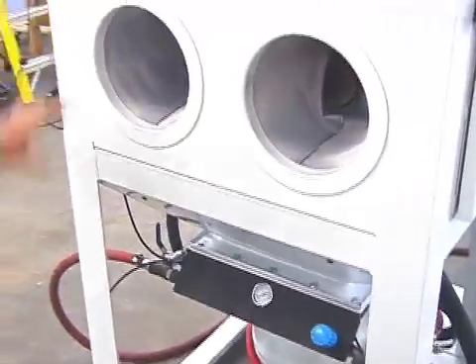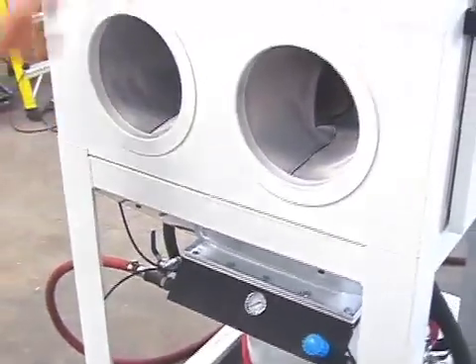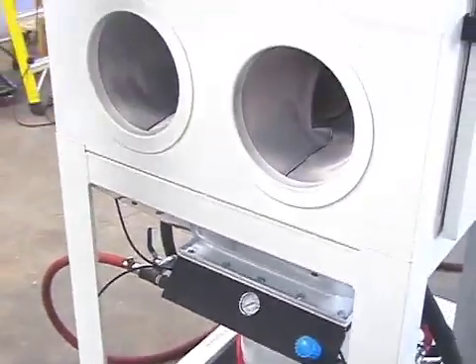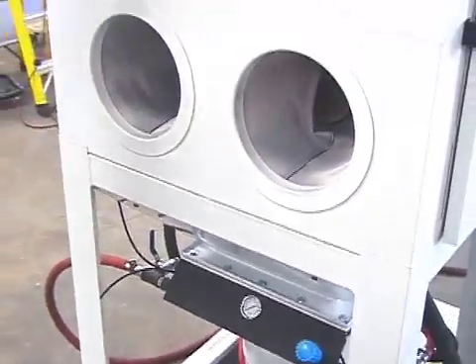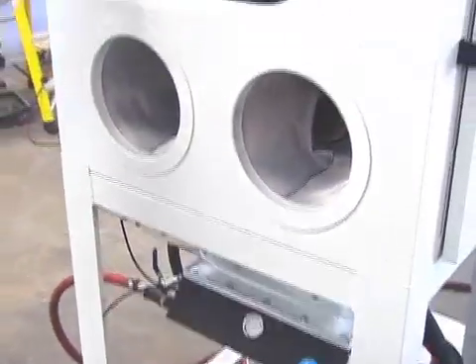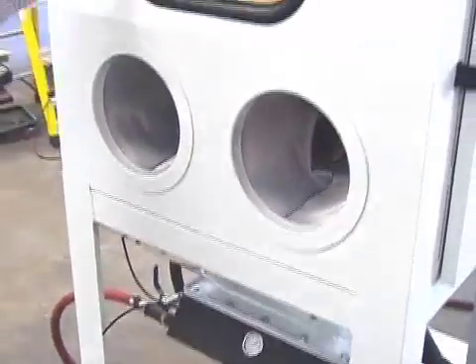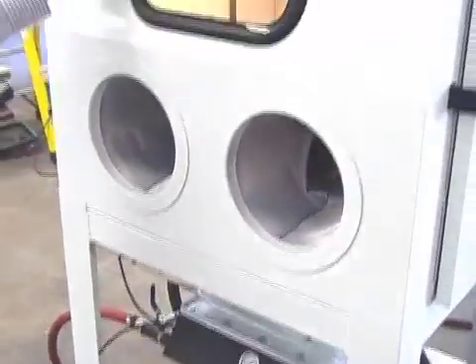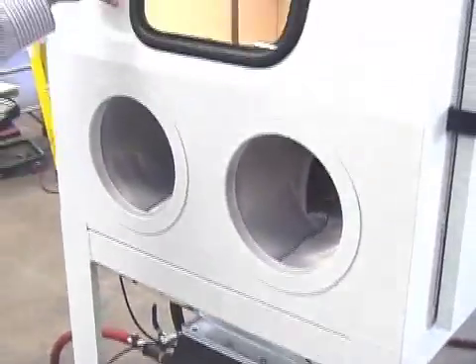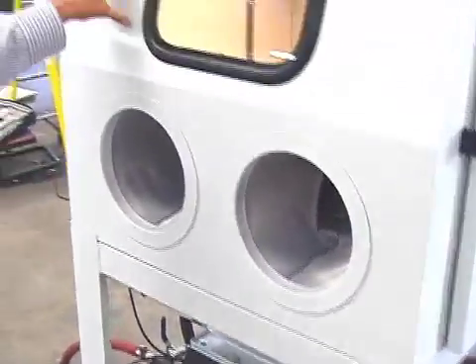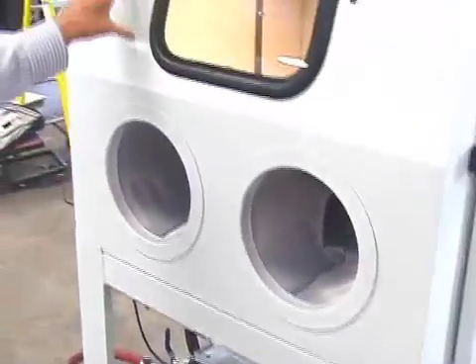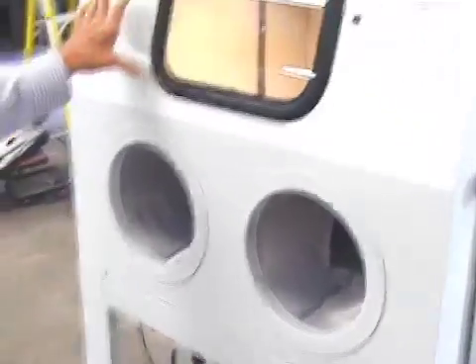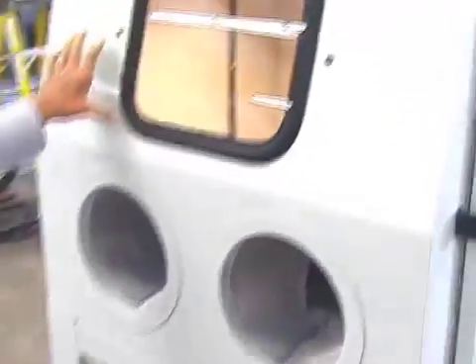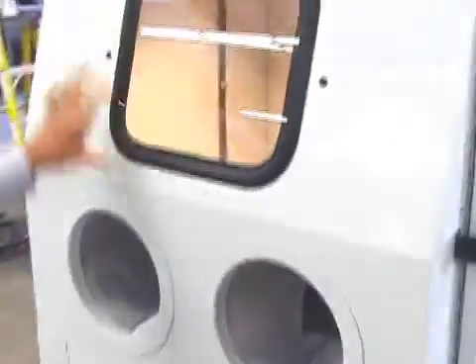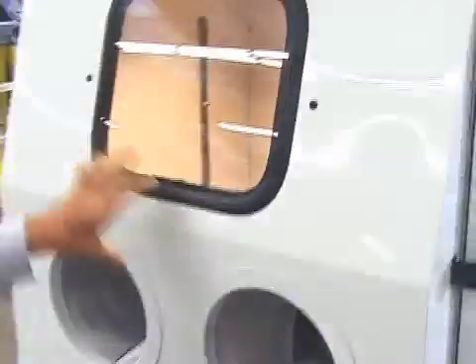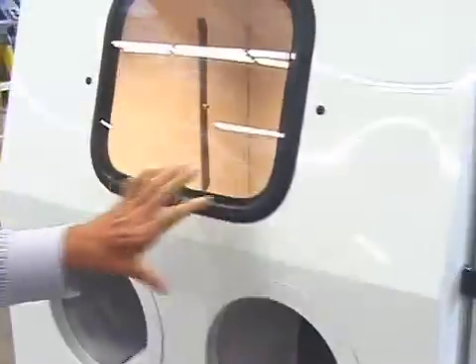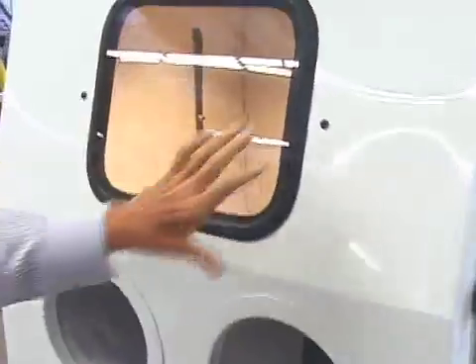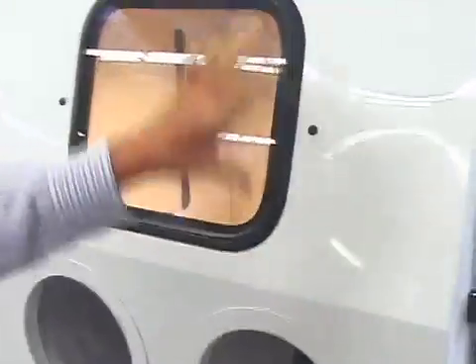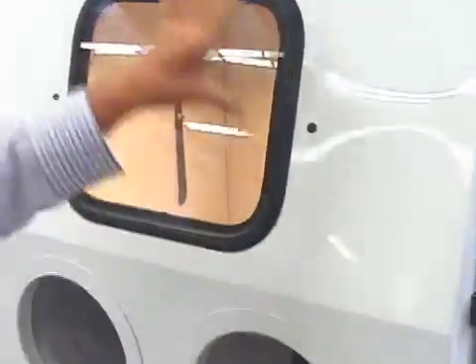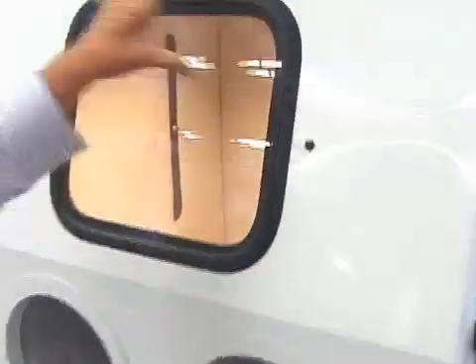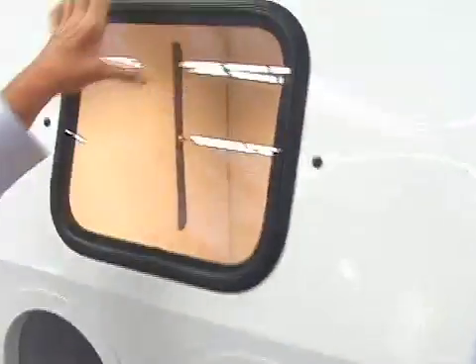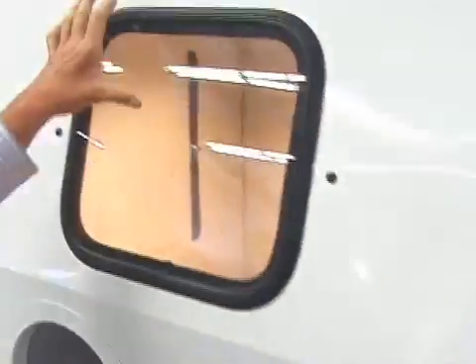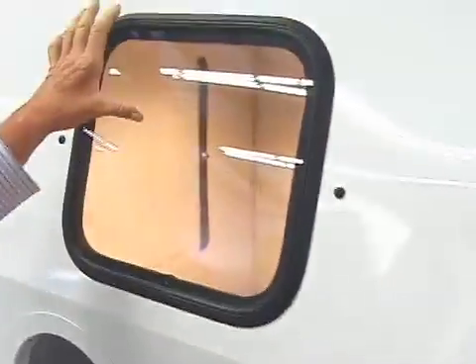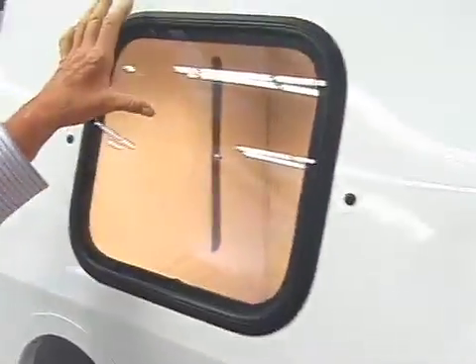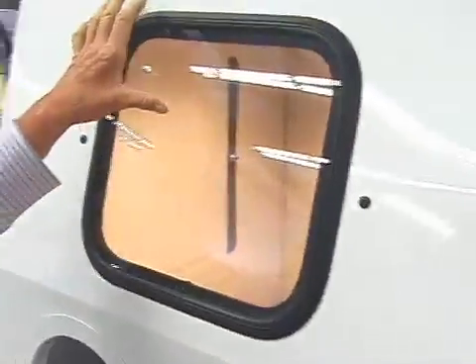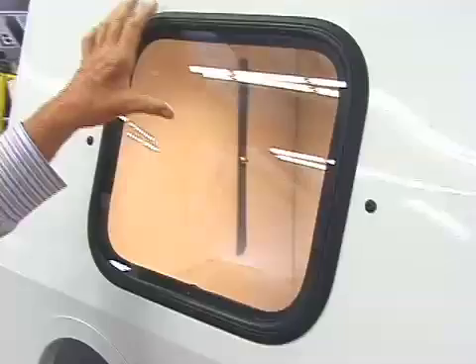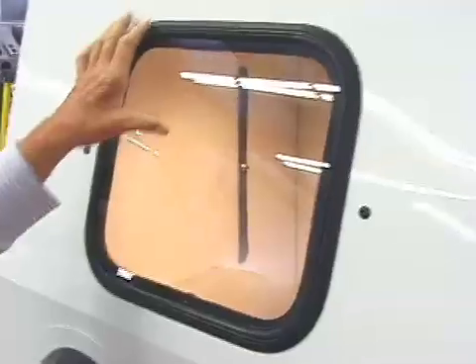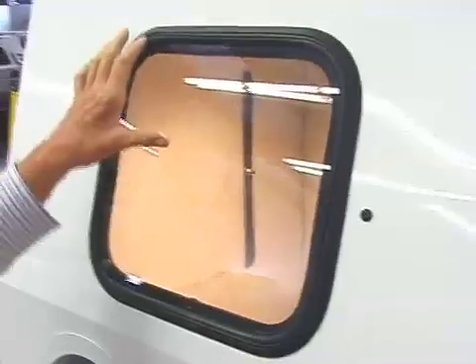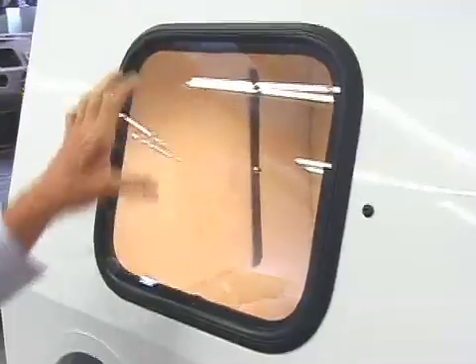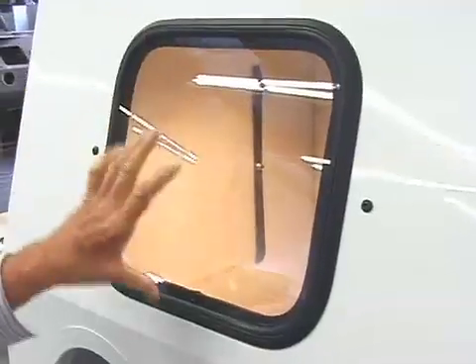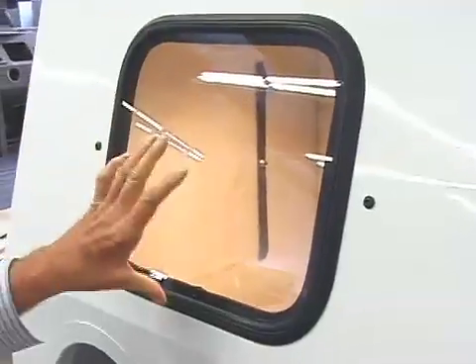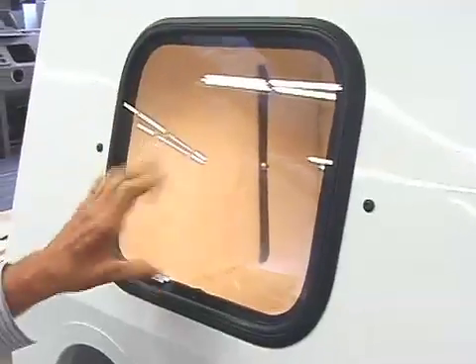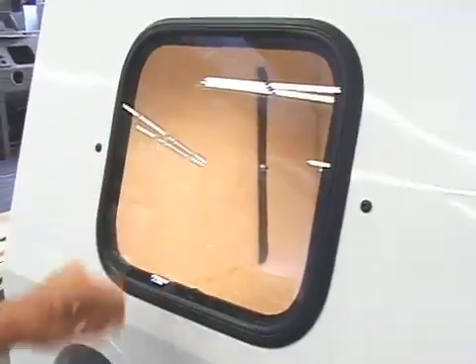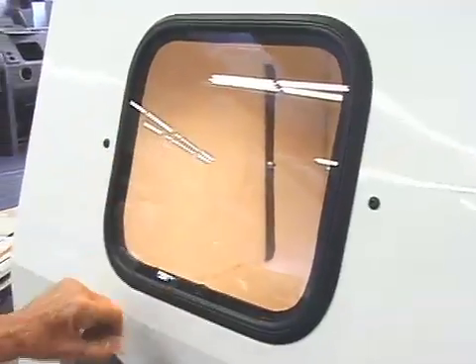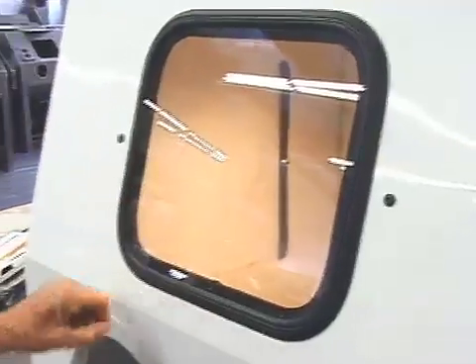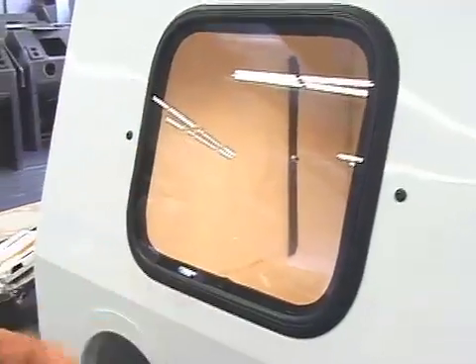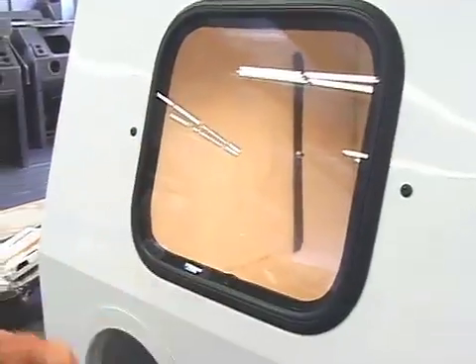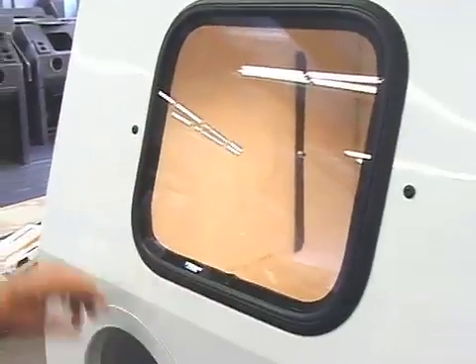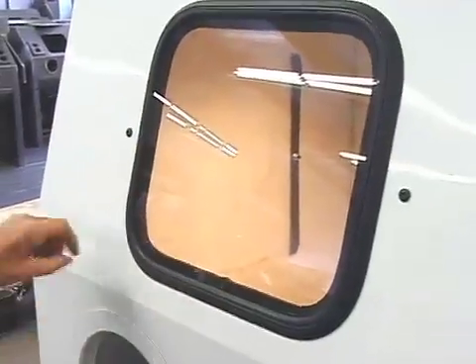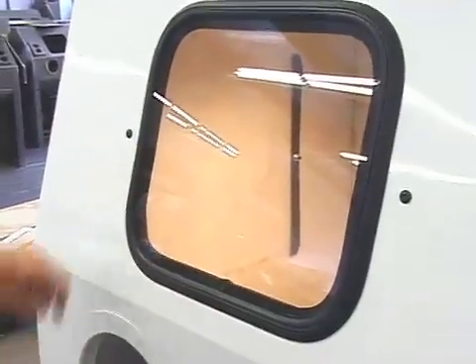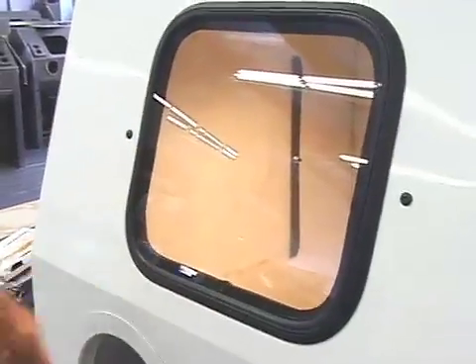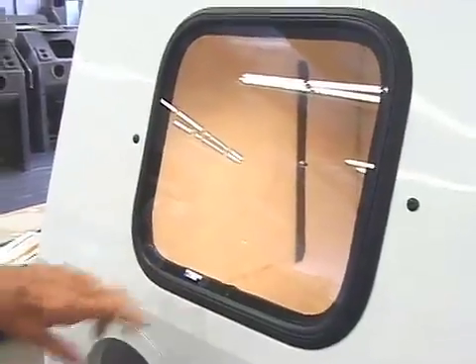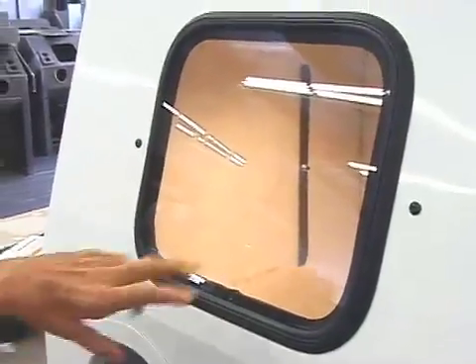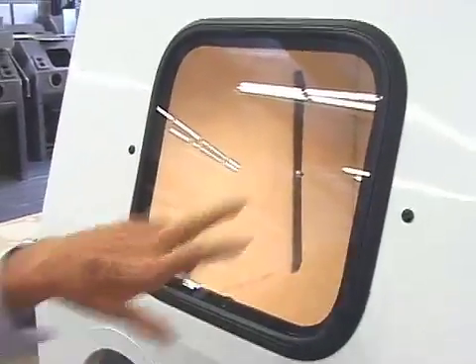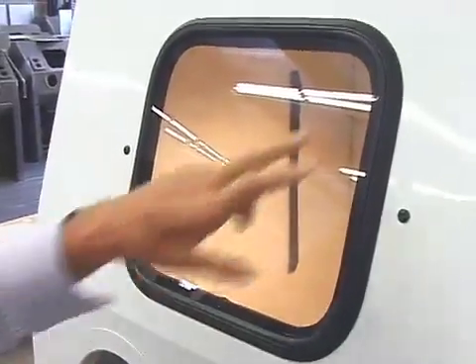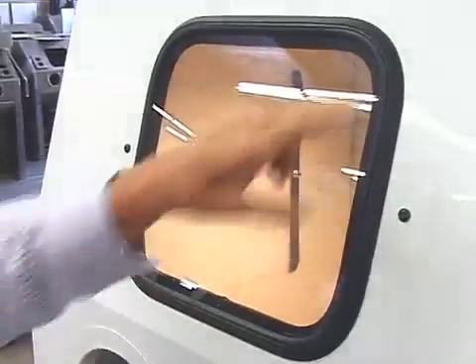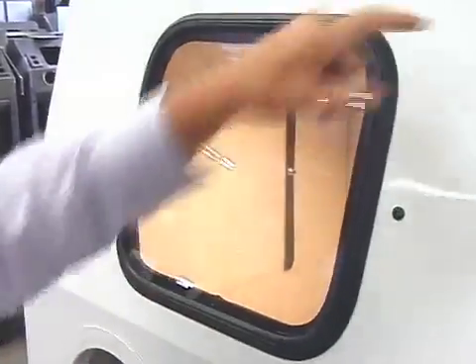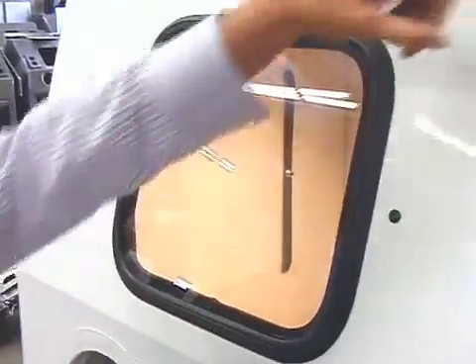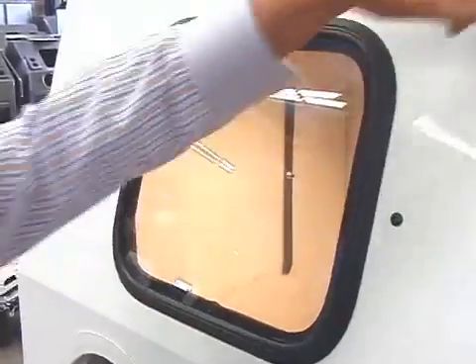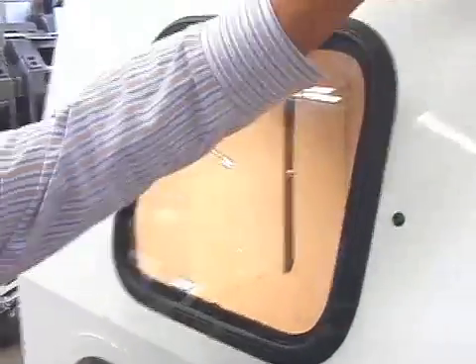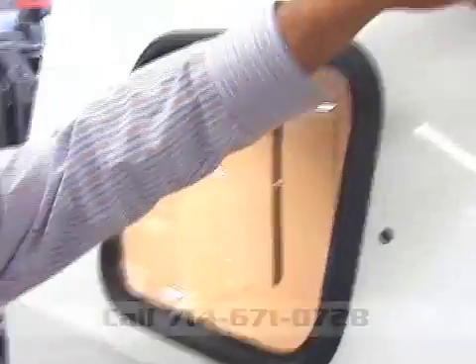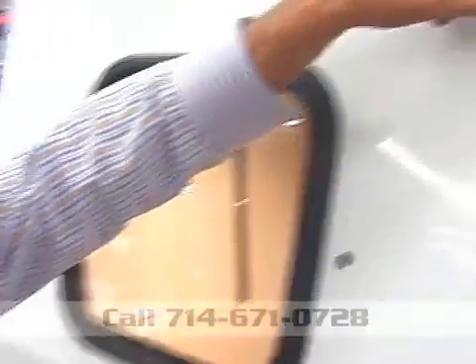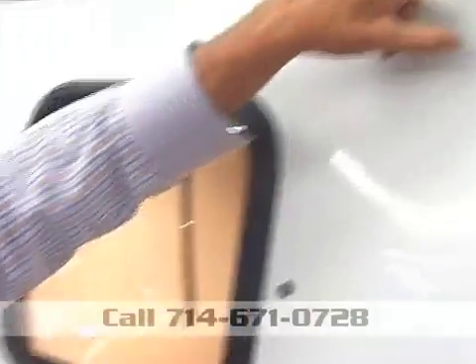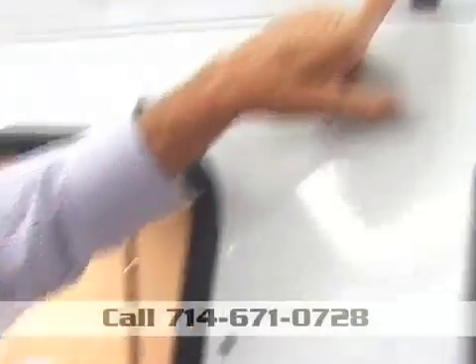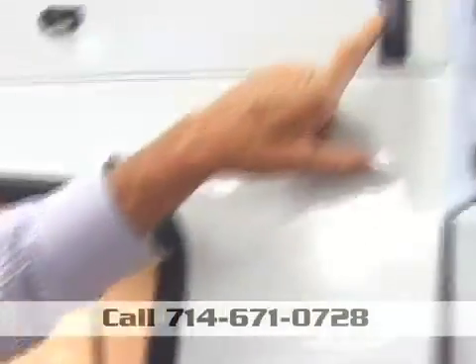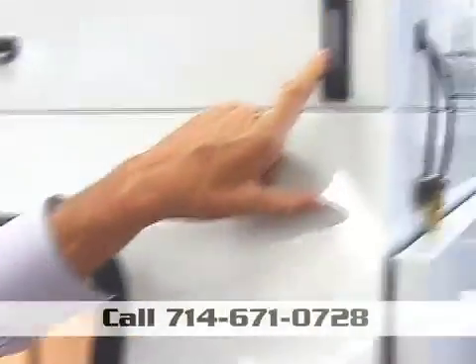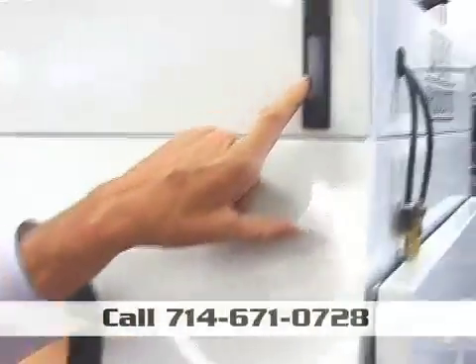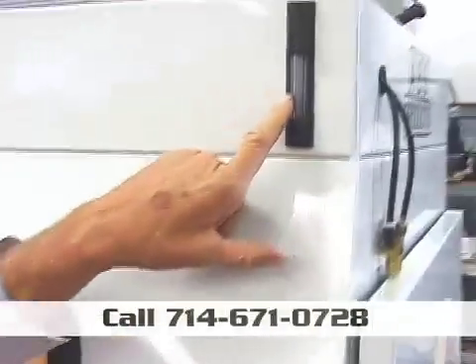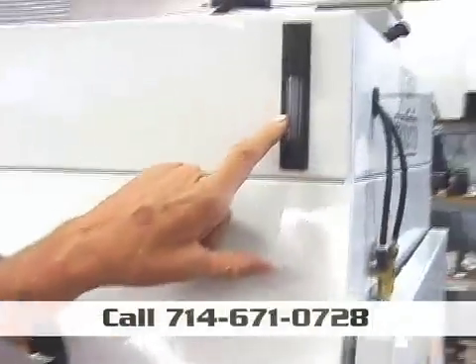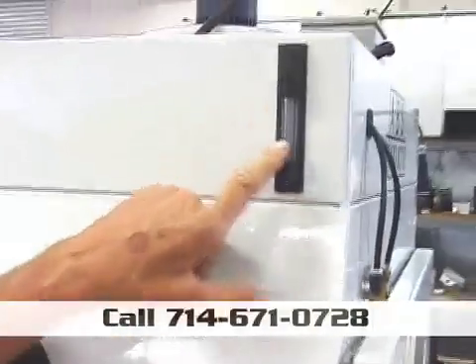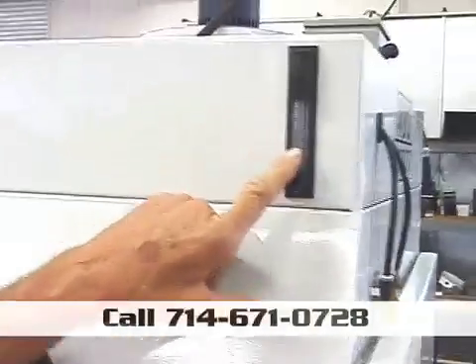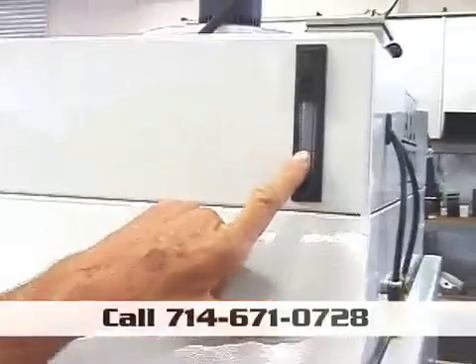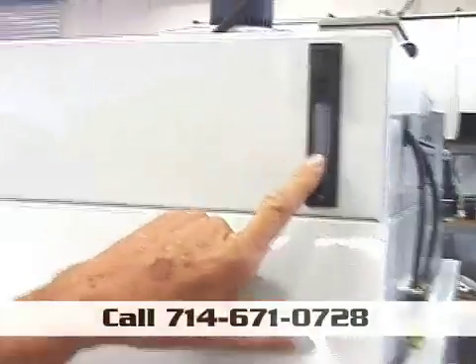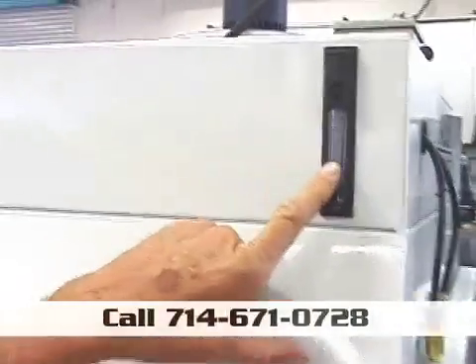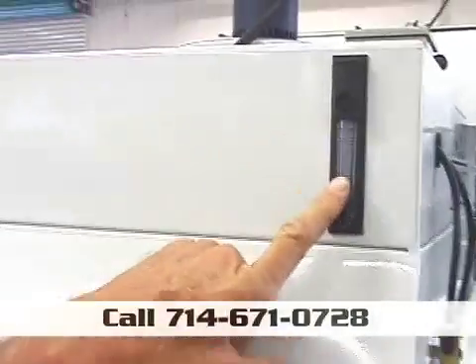It's double-lined with a safety window inside as well as on the outside. There's a flow meter that tells you when your cartridges are full.